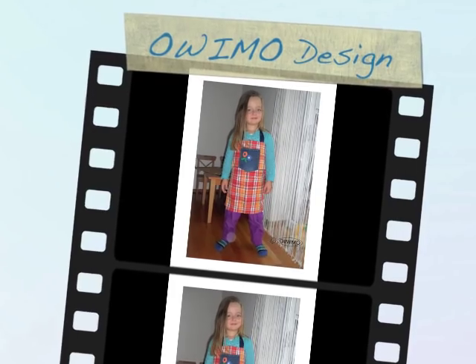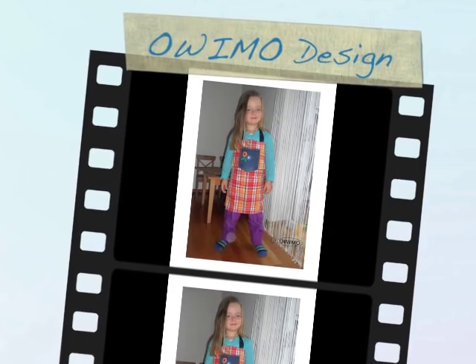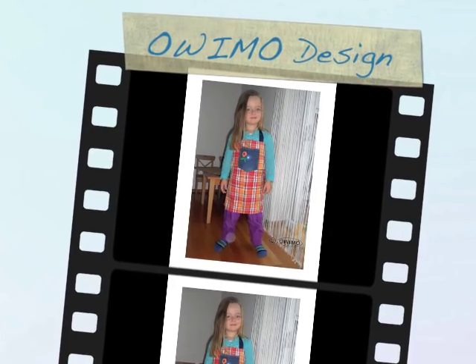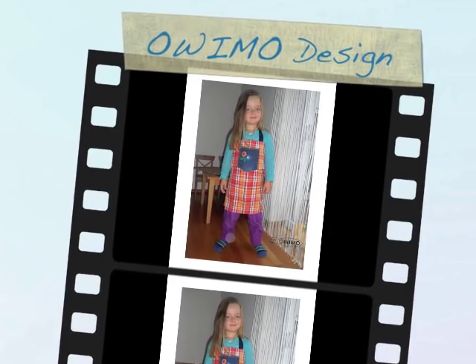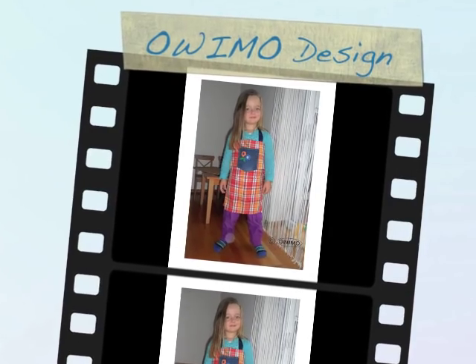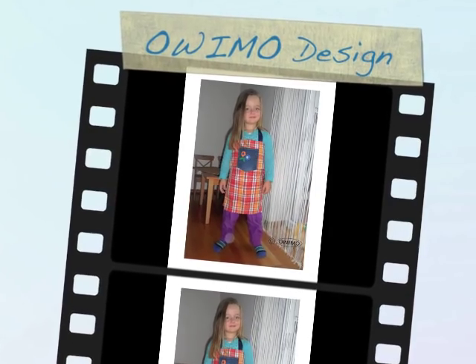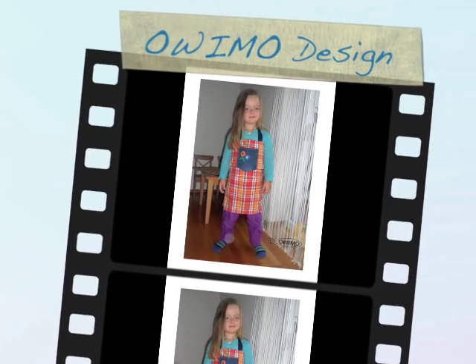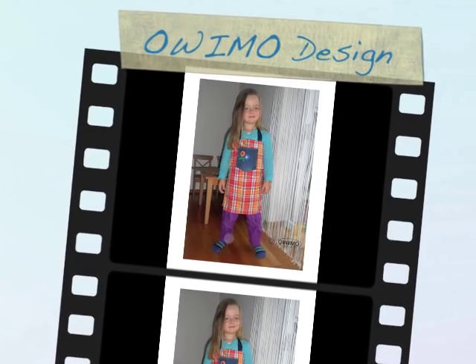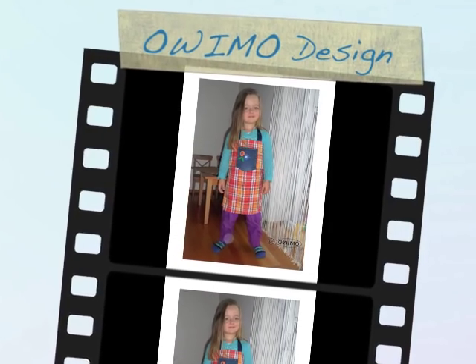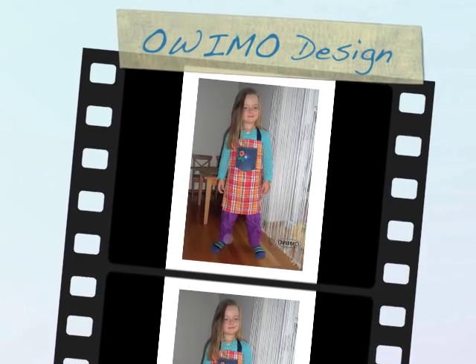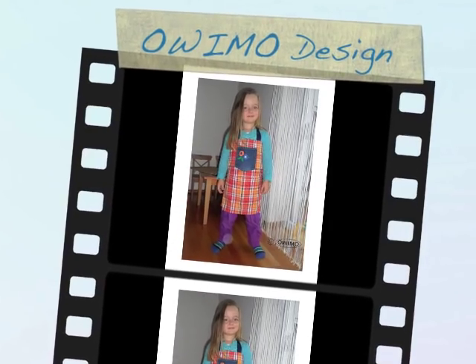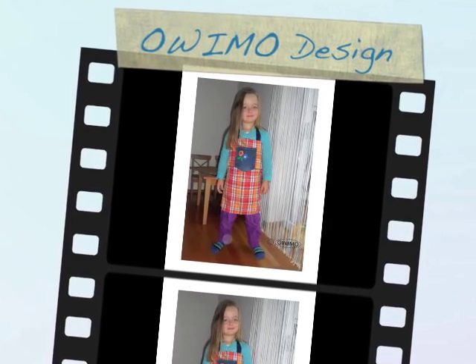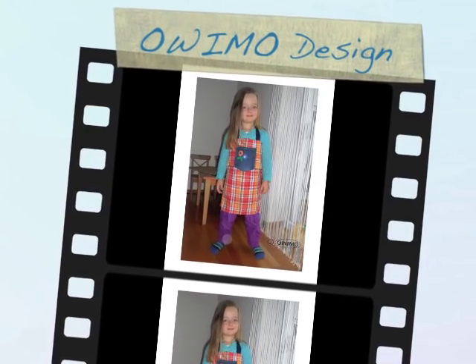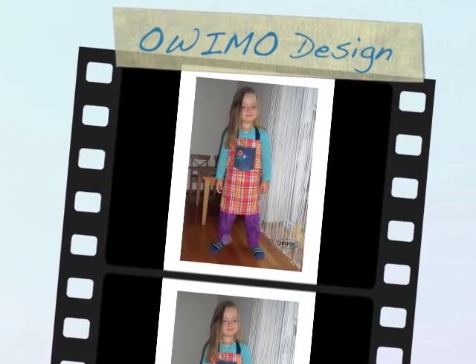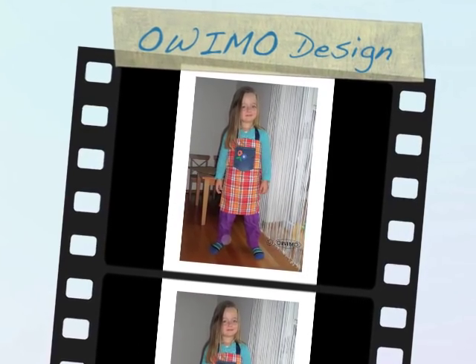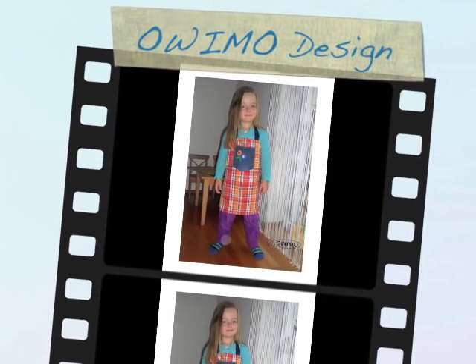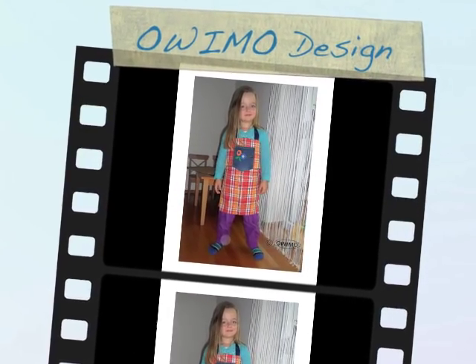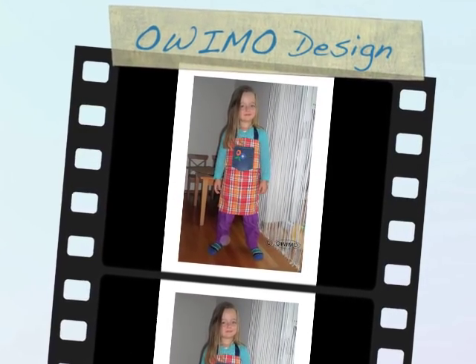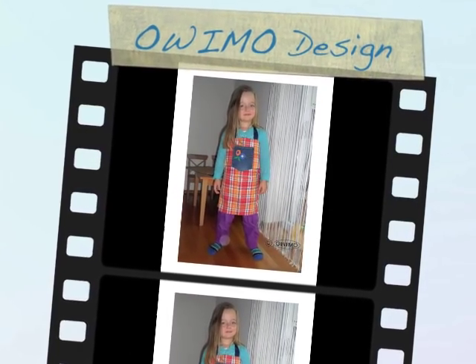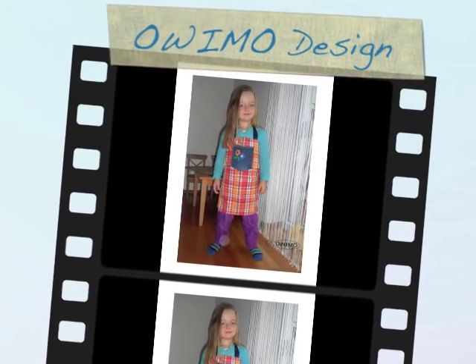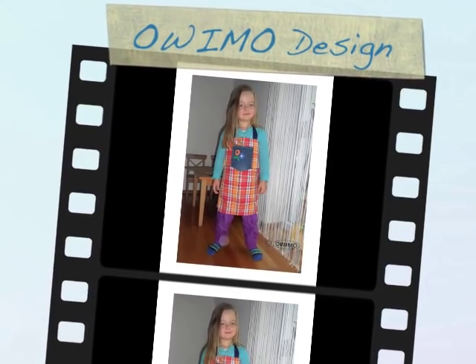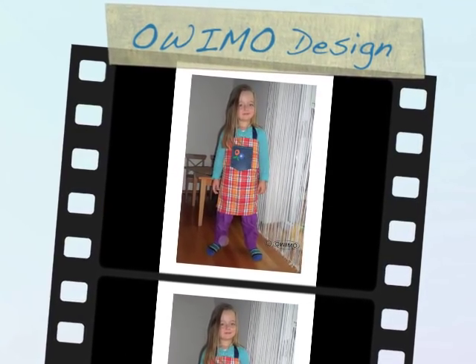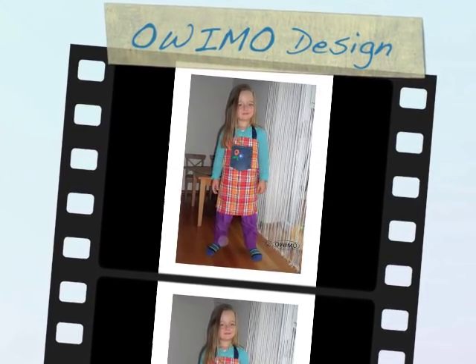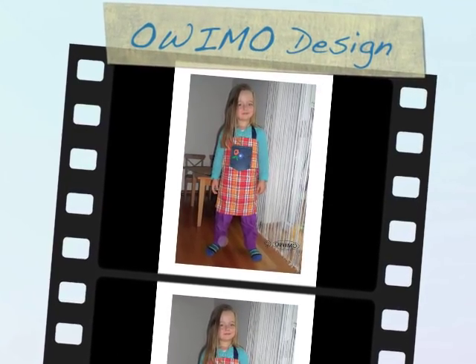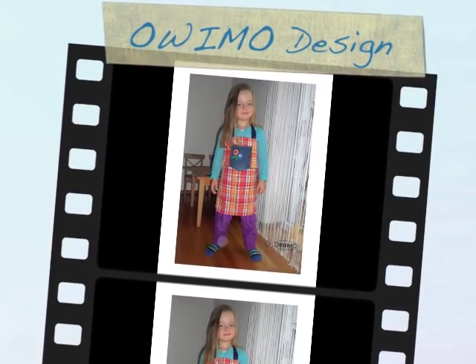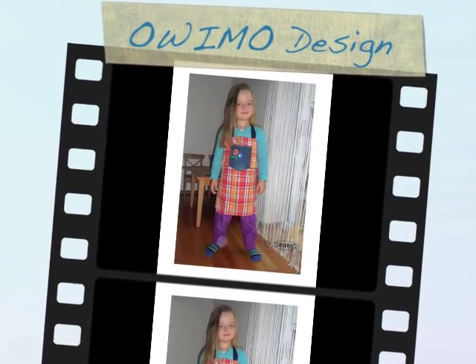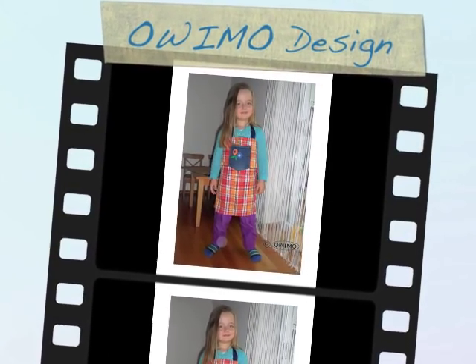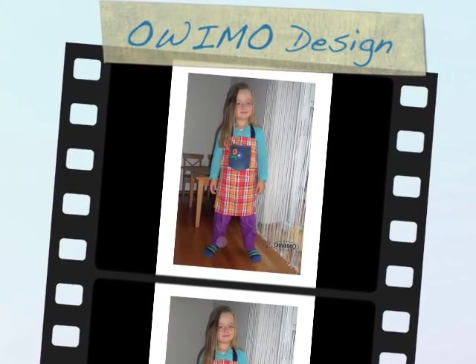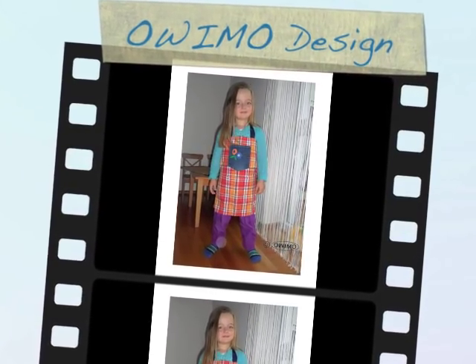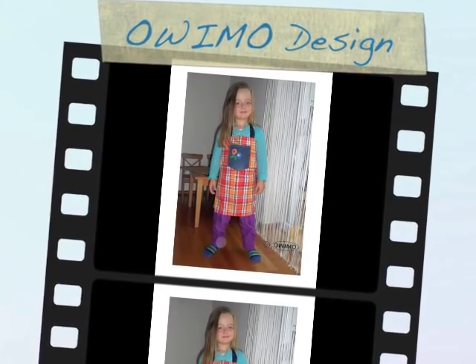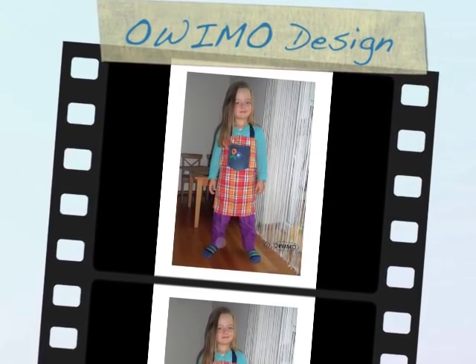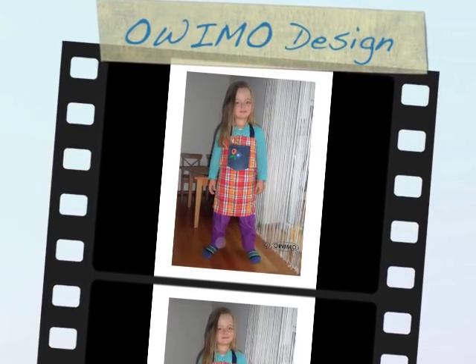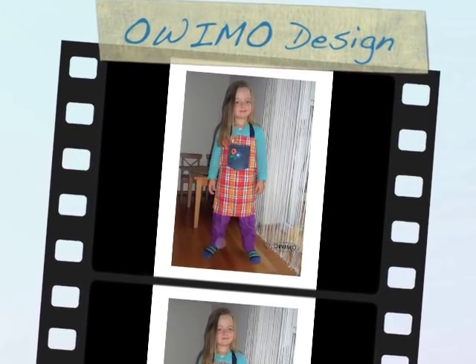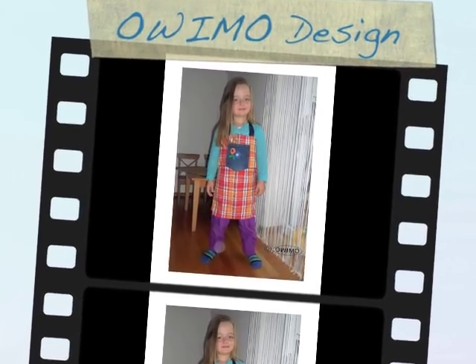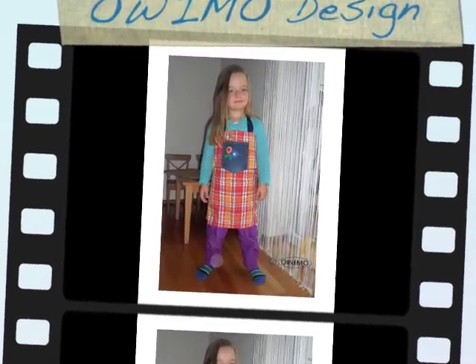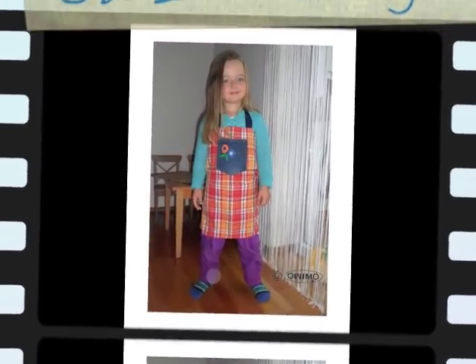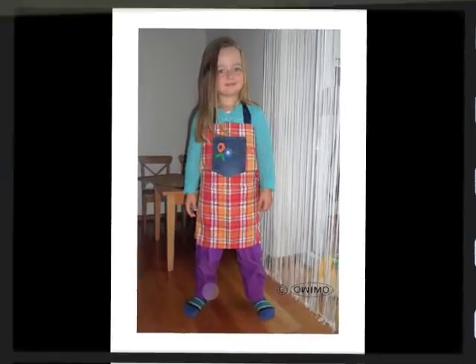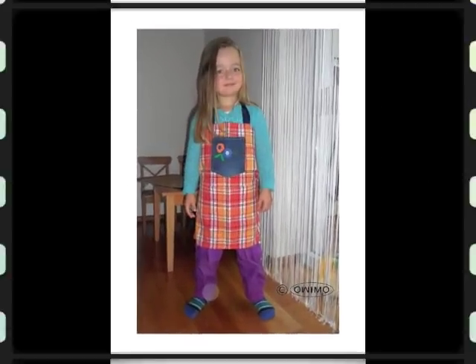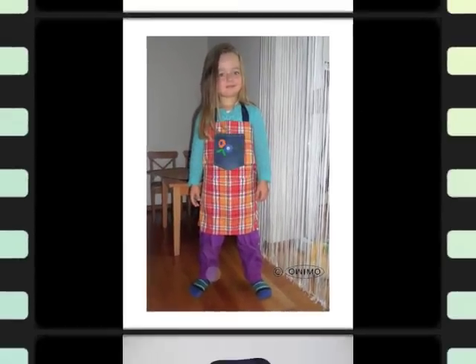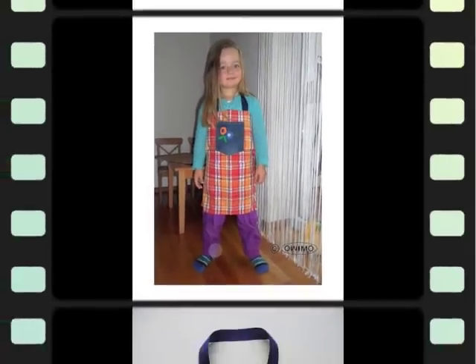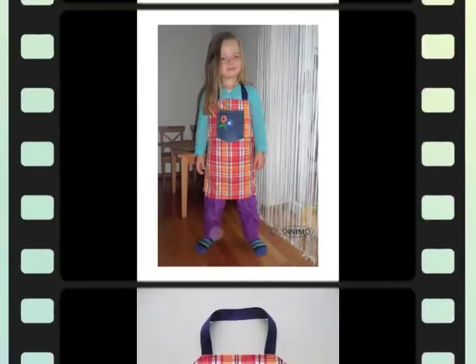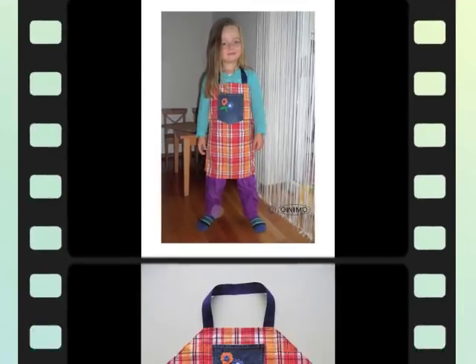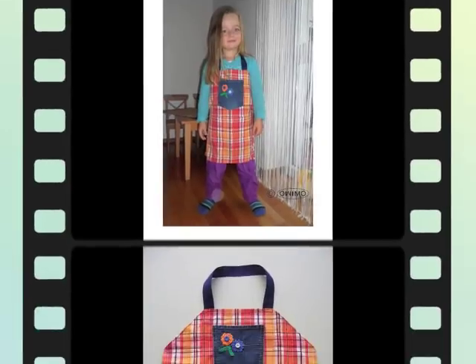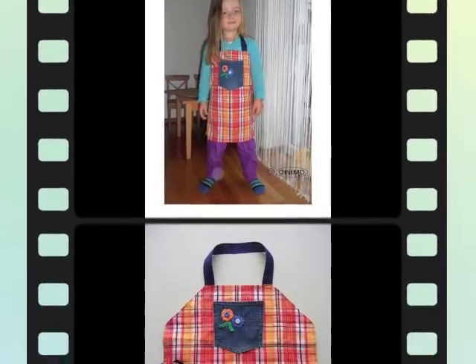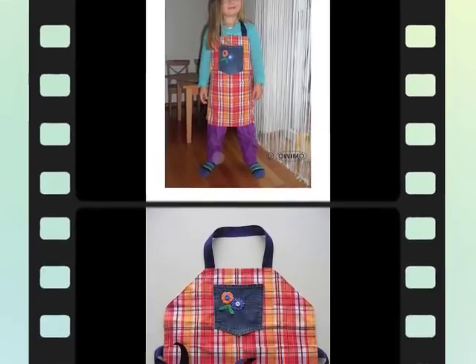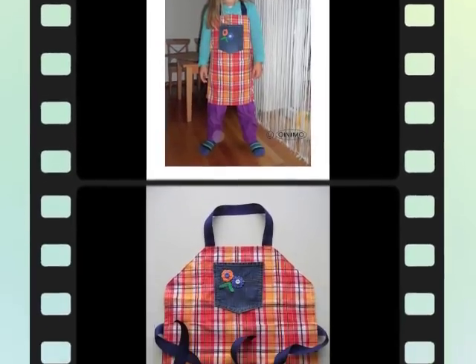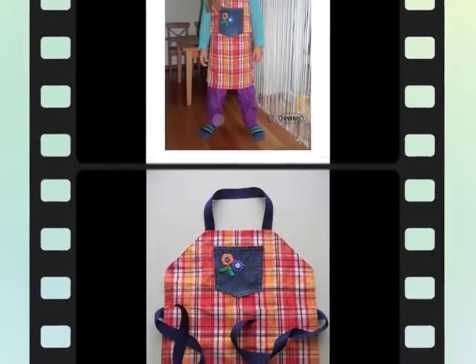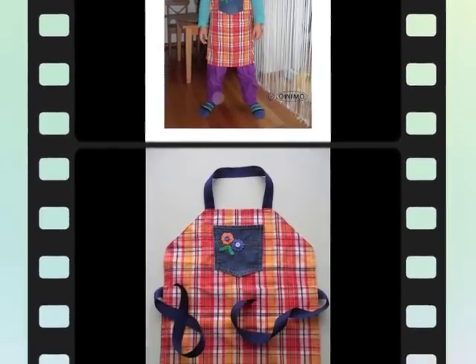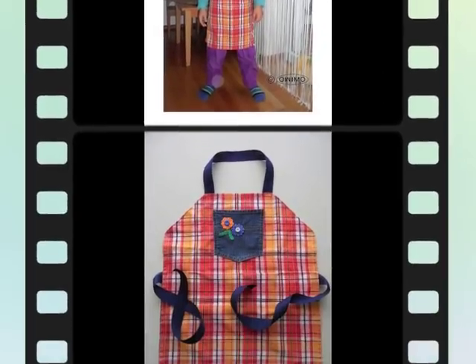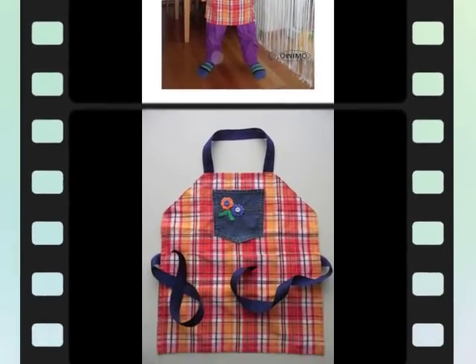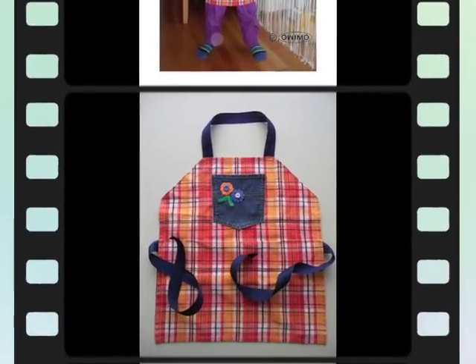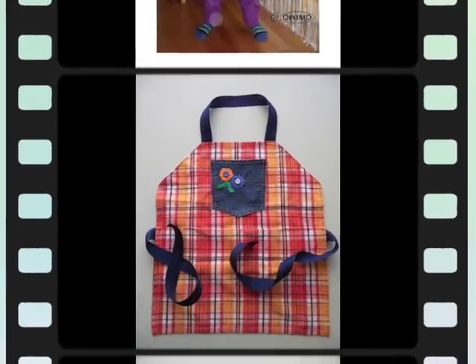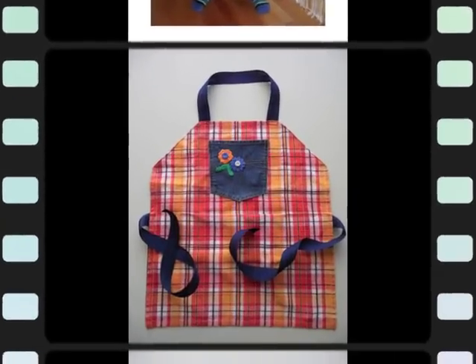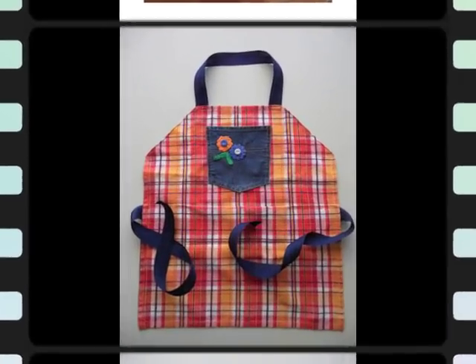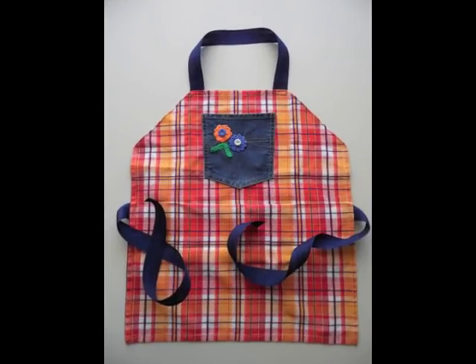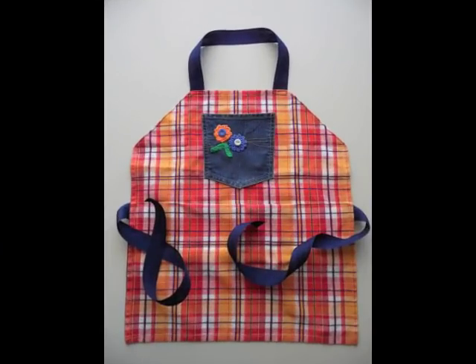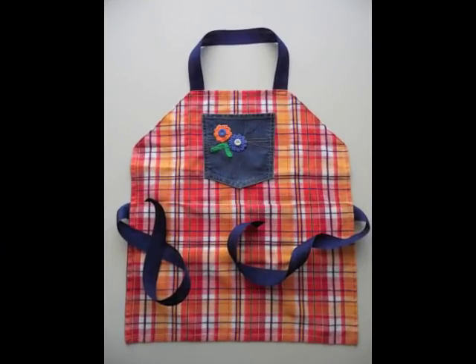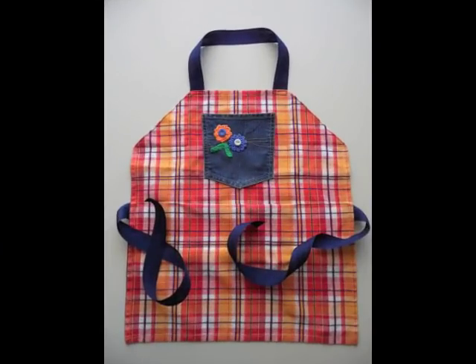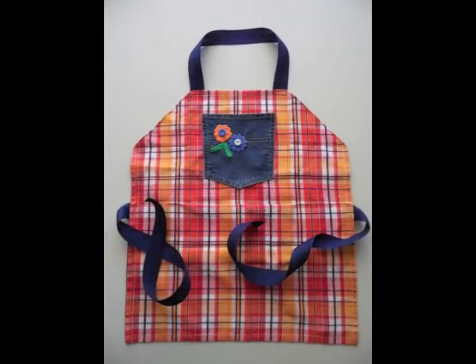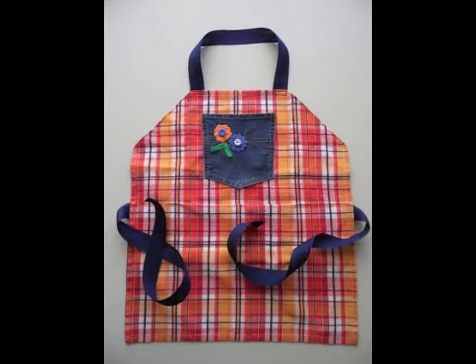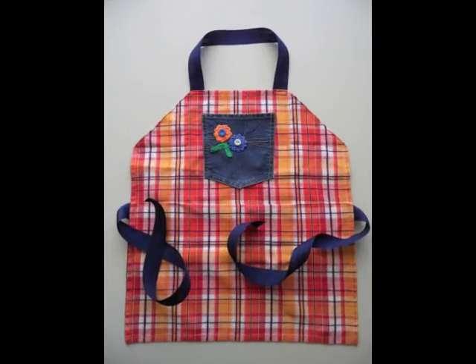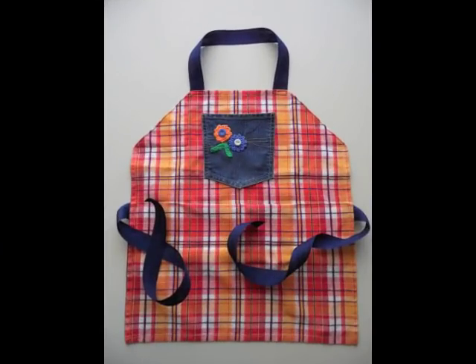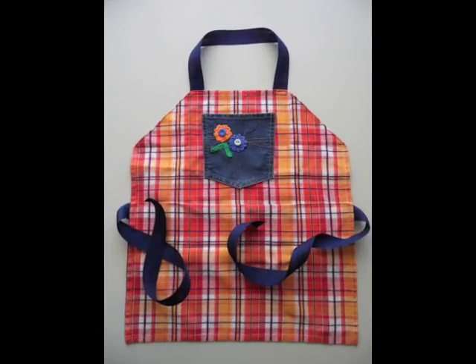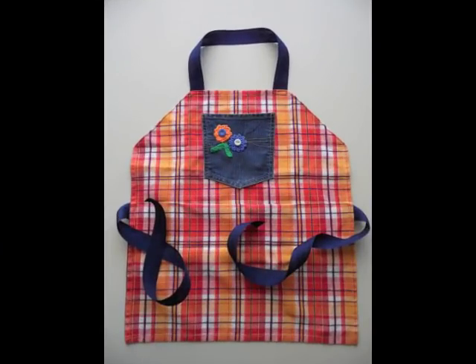Welcome to Uvimo Design. Today we'll show you how to make a dish towel into a kid's apron. And this is how it will look like.